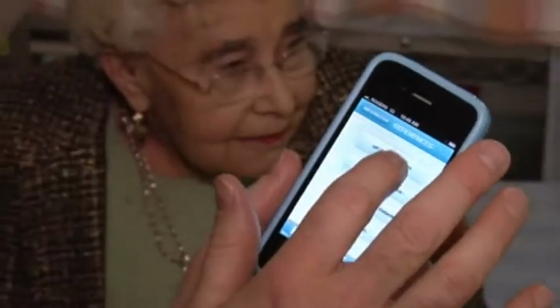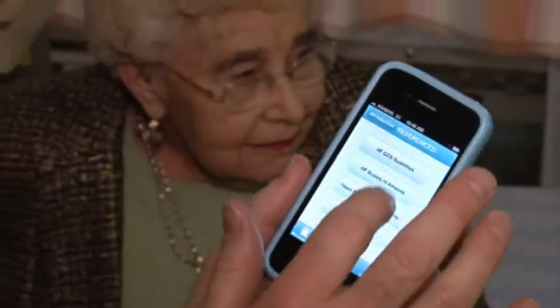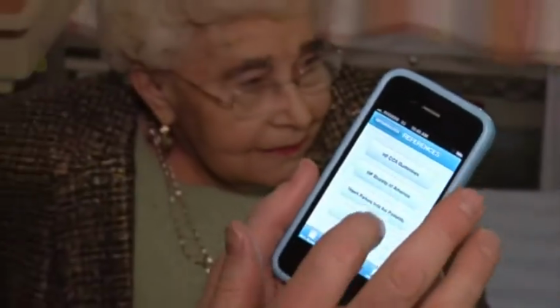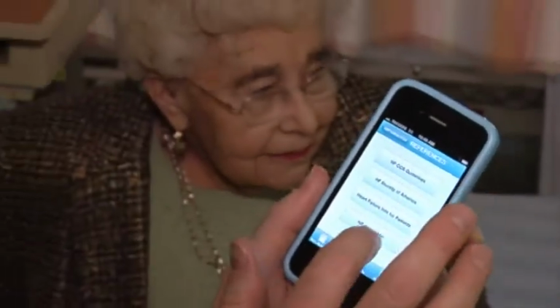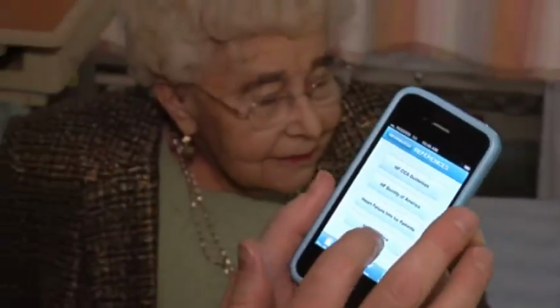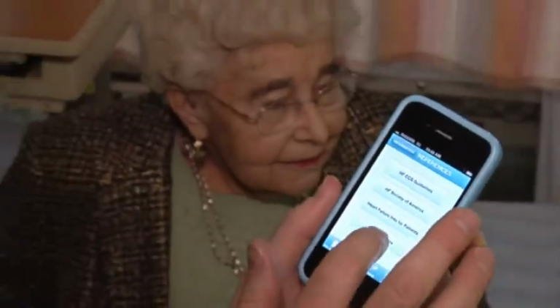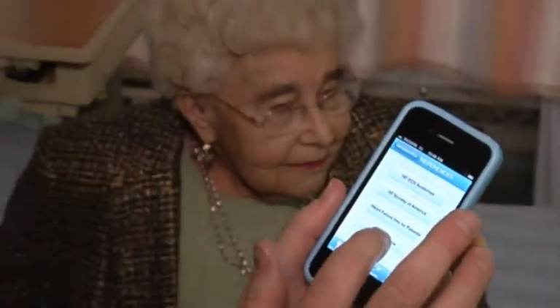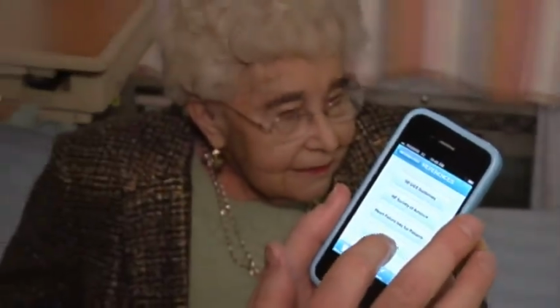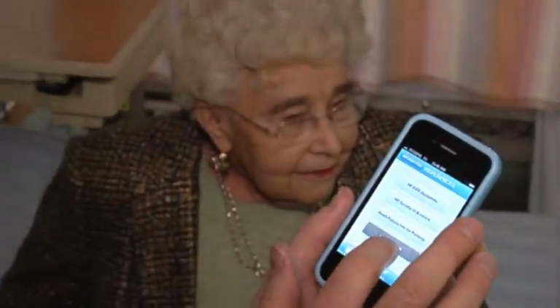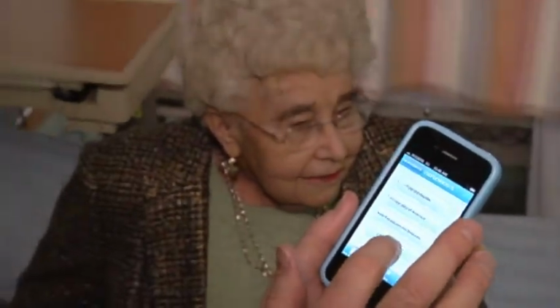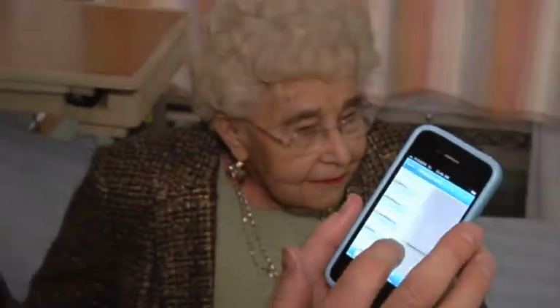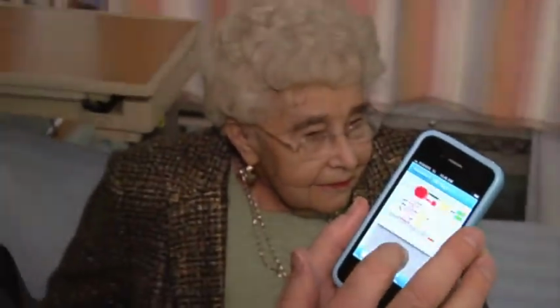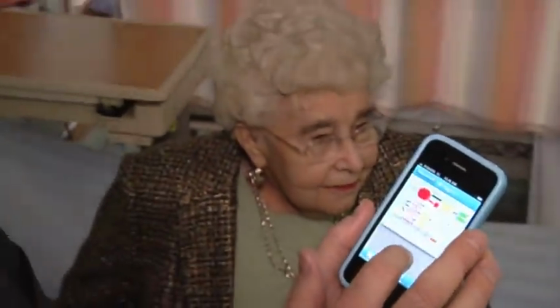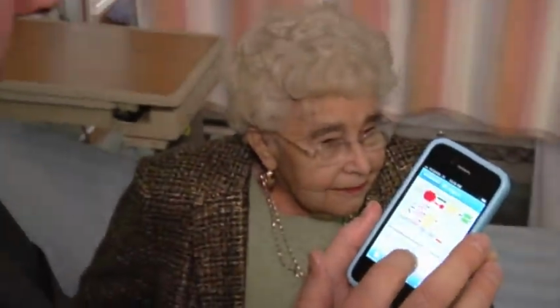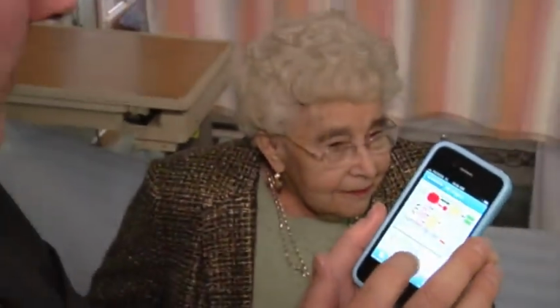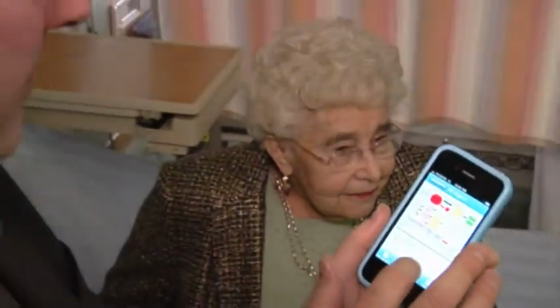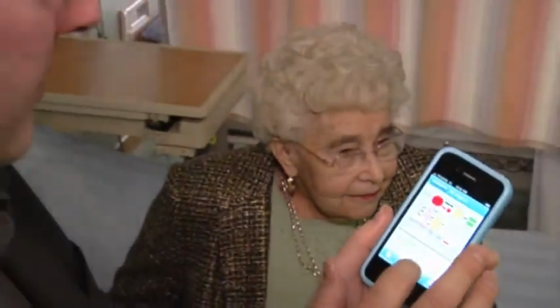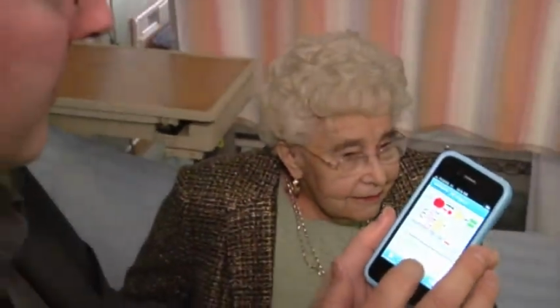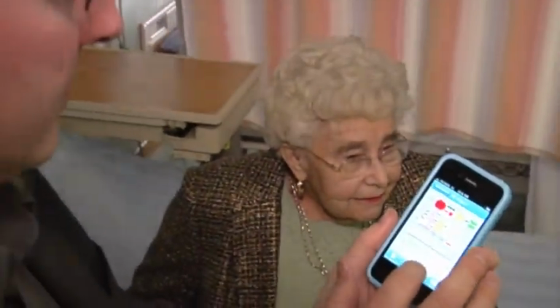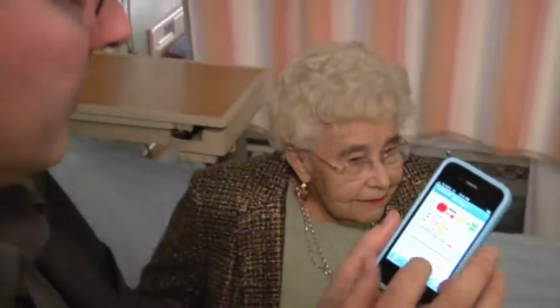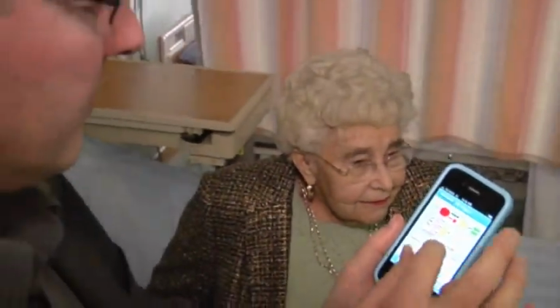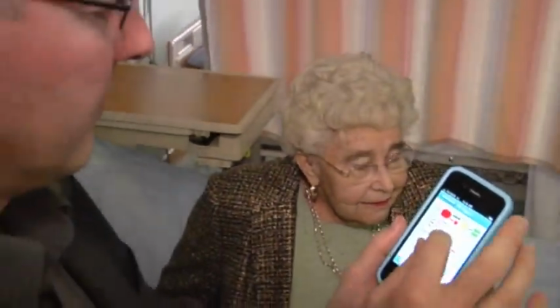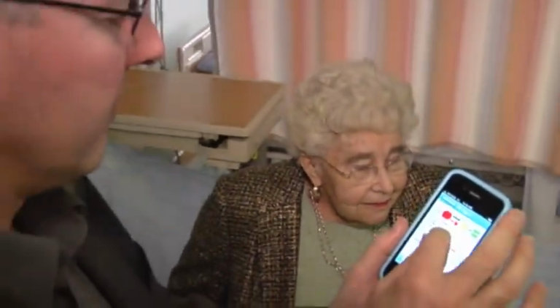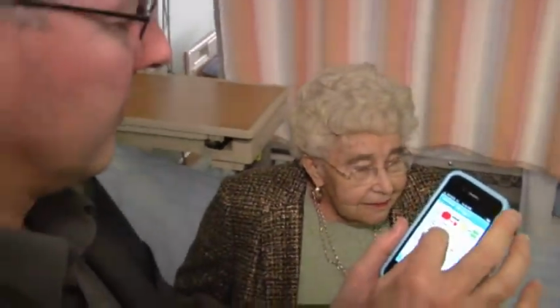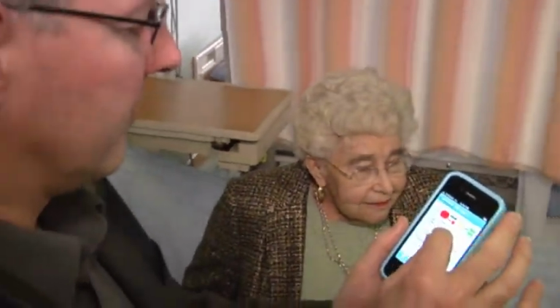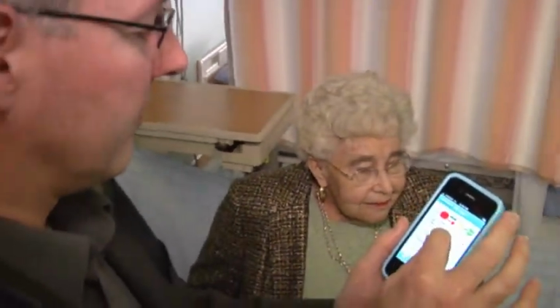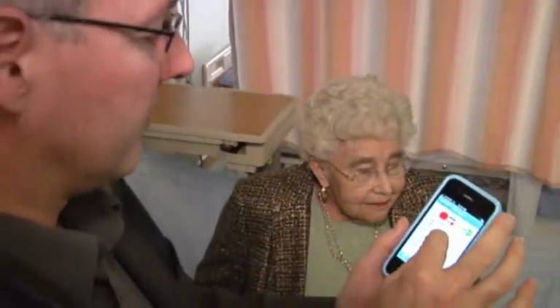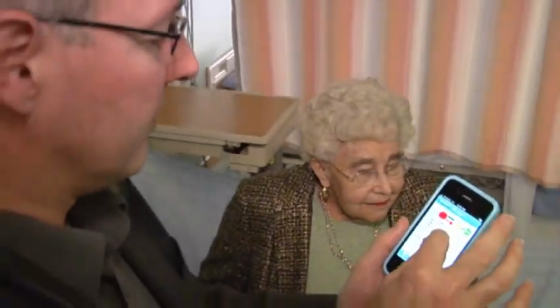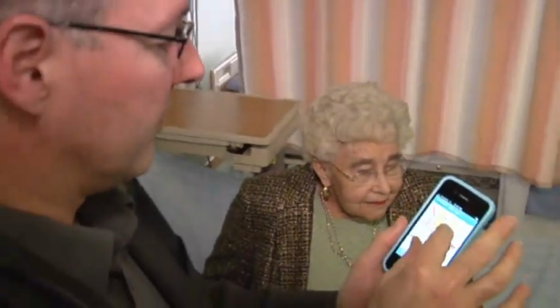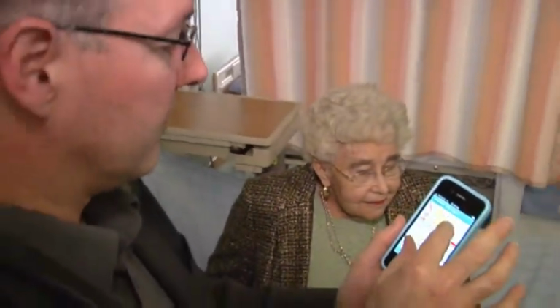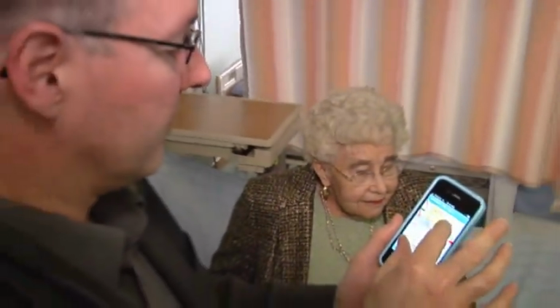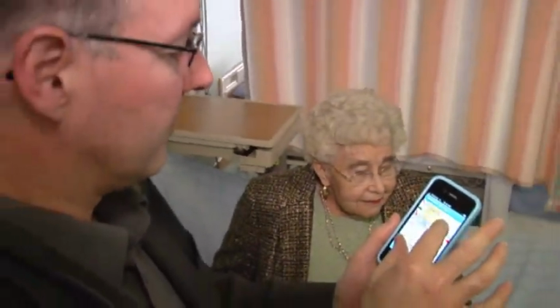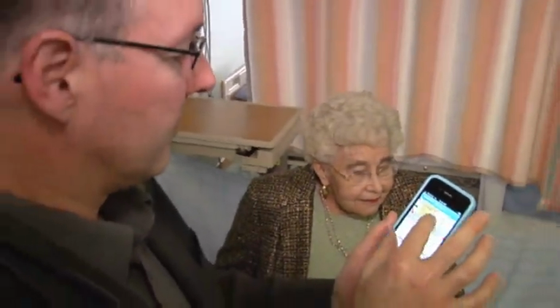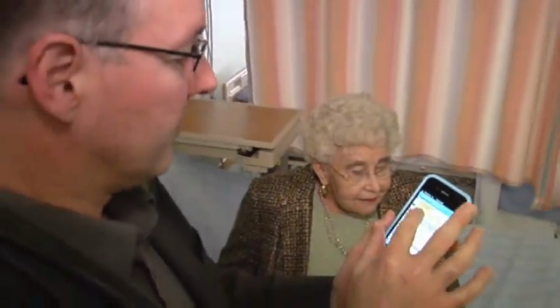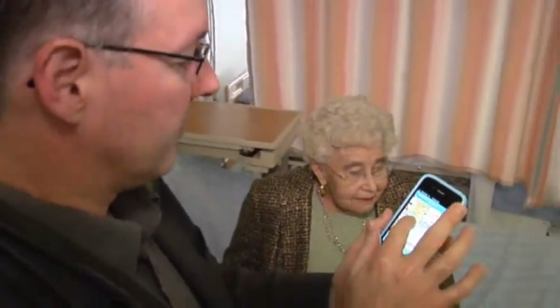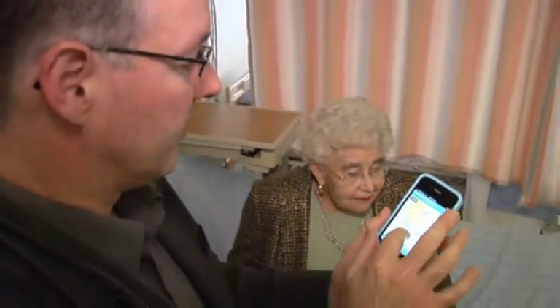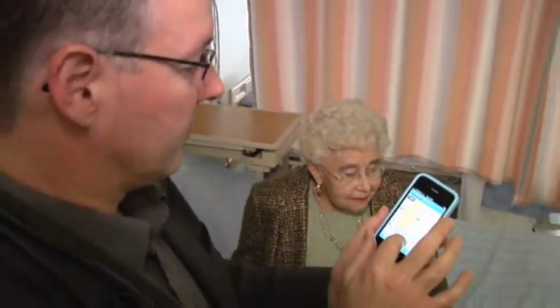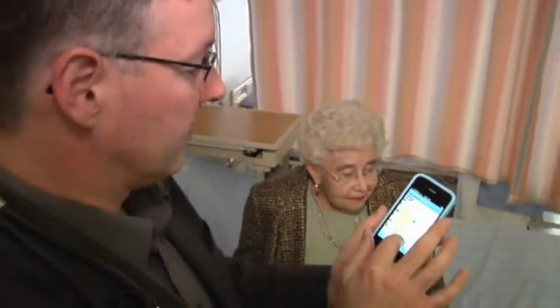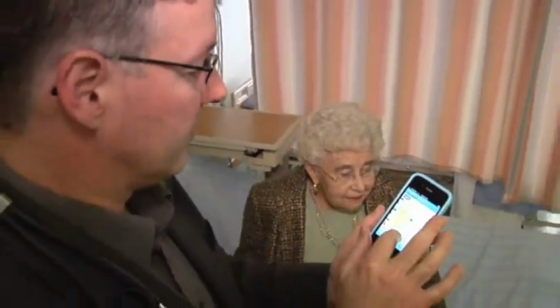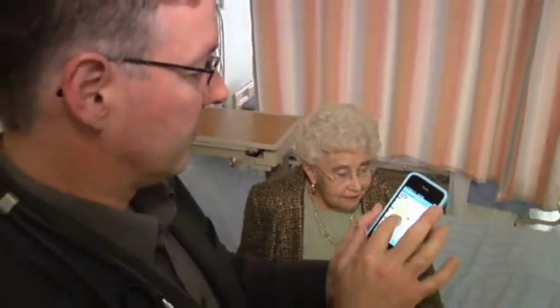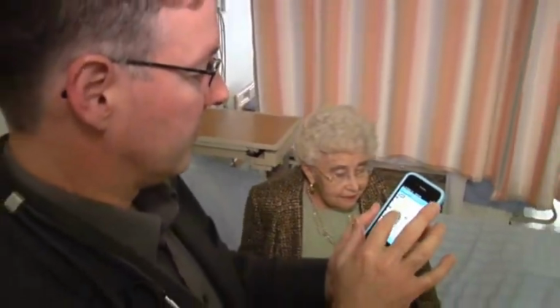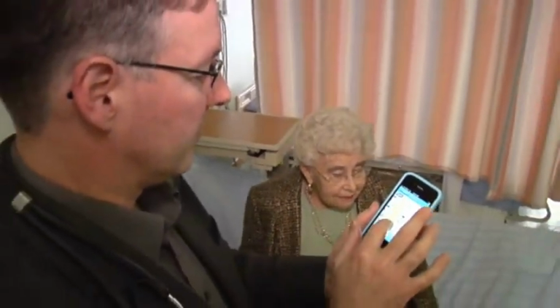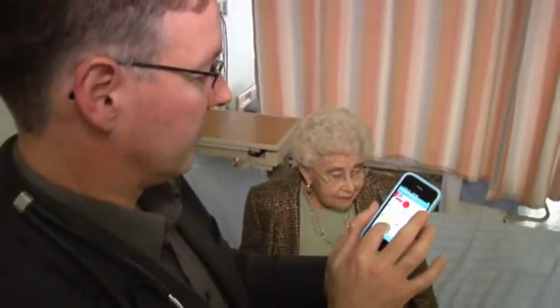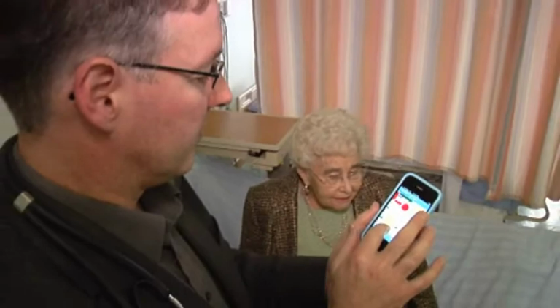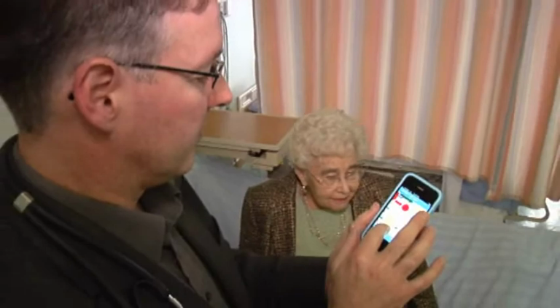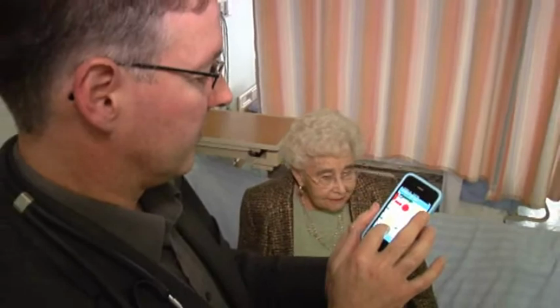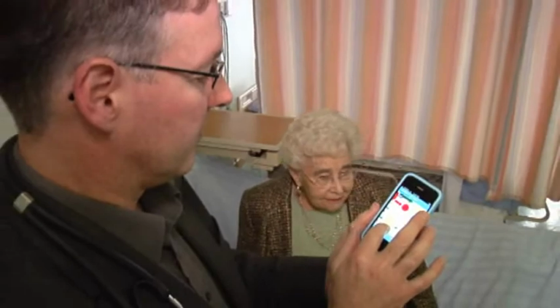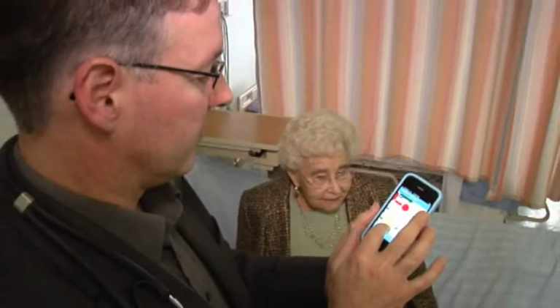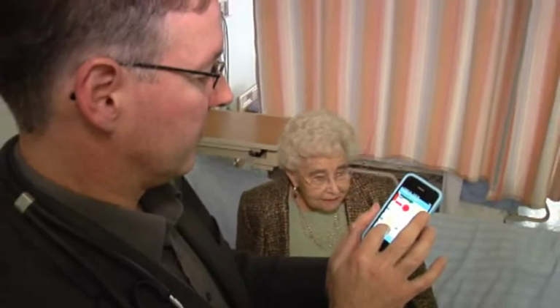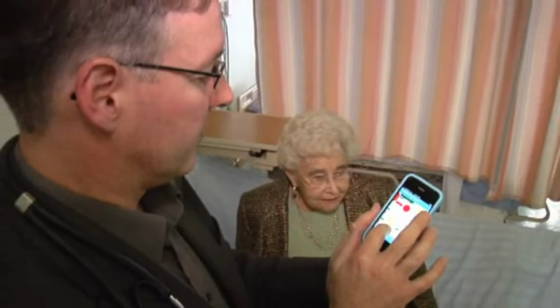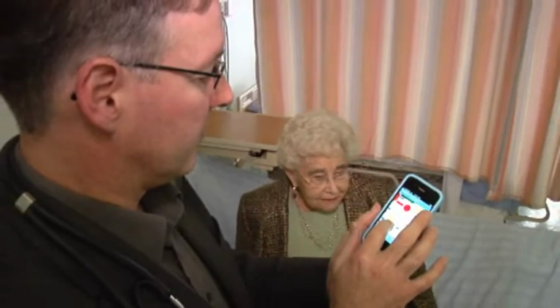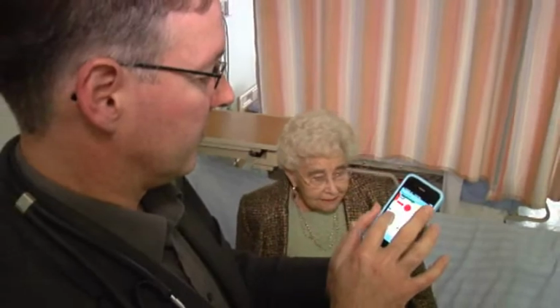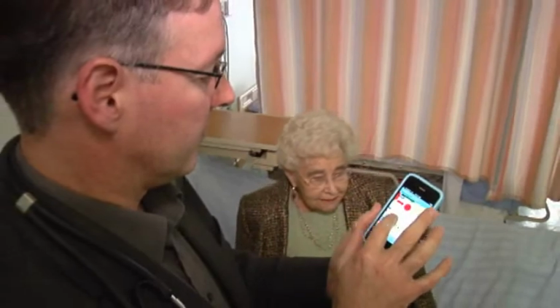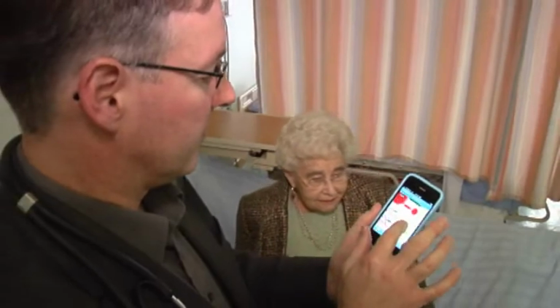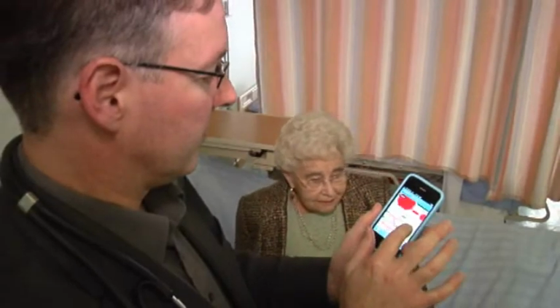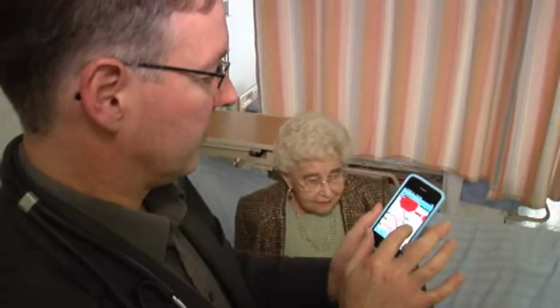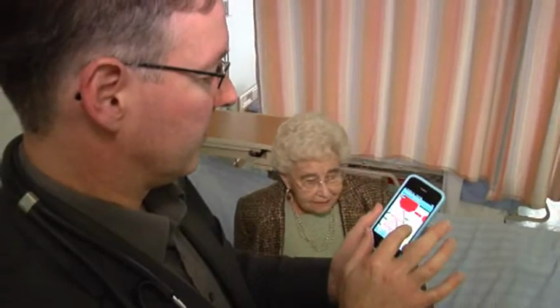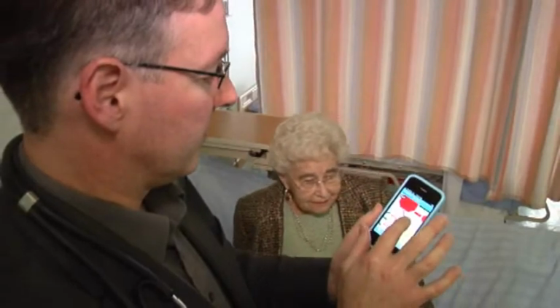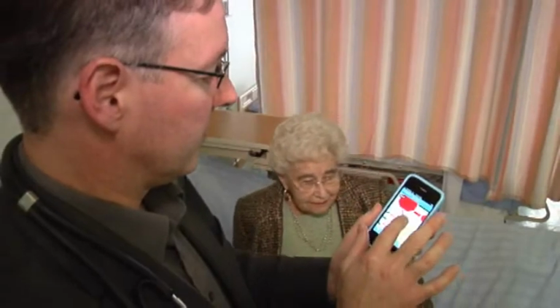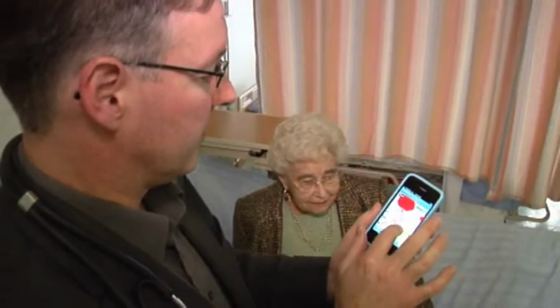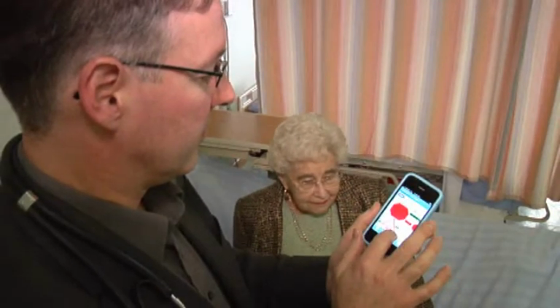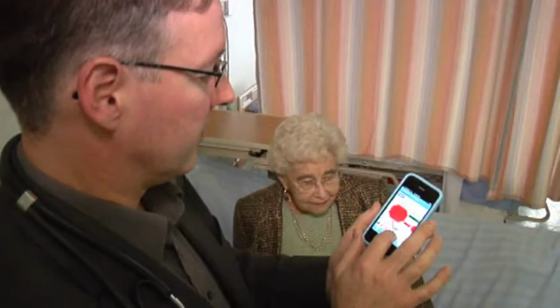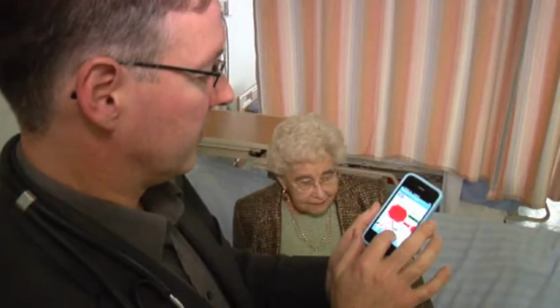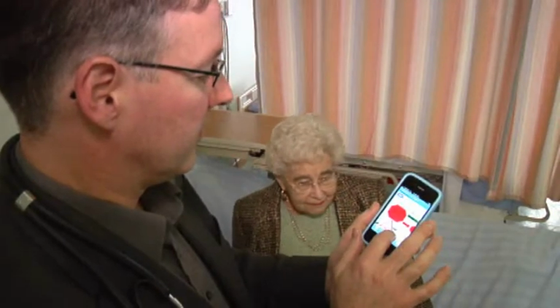MedHF, the province's first mobile app for clinicians, is one example of how the SCN is improving heart and stroke care throughout Alberta.